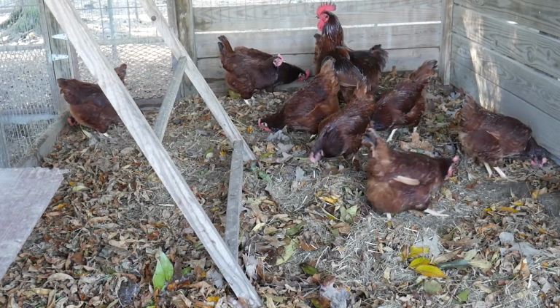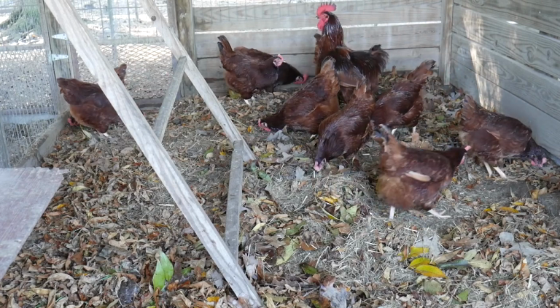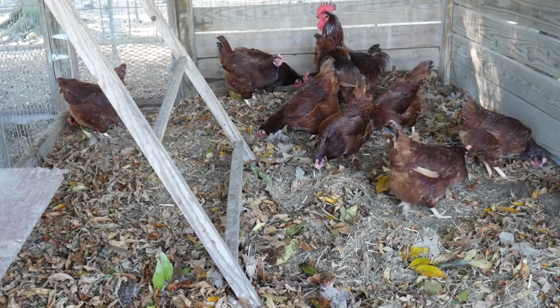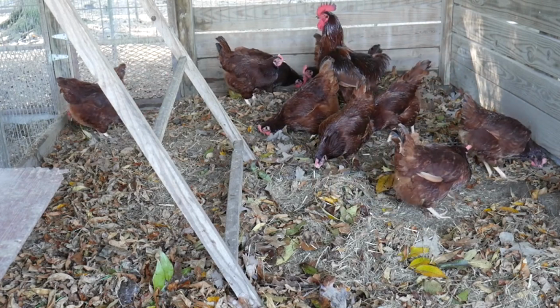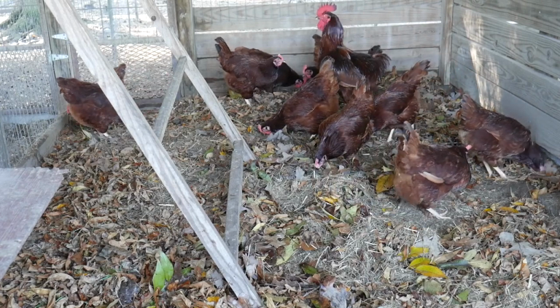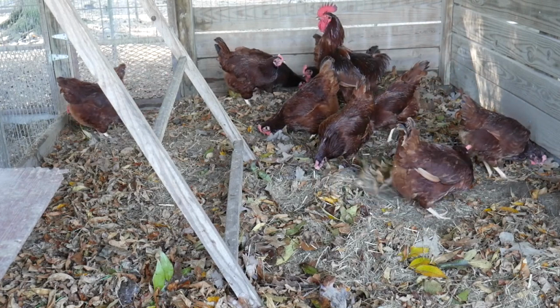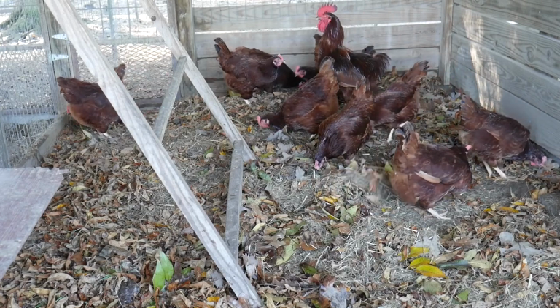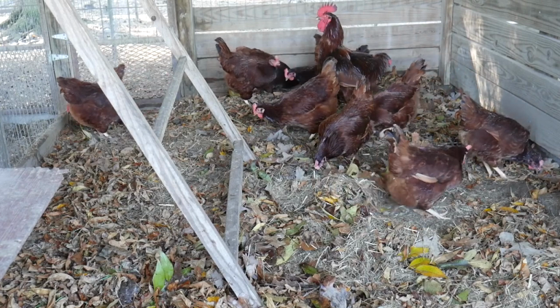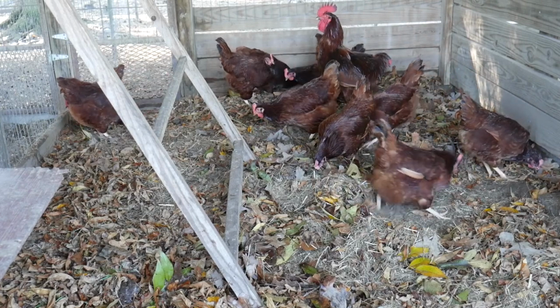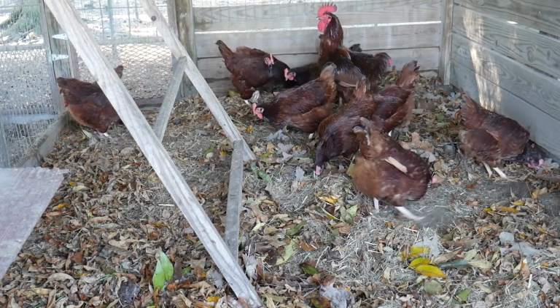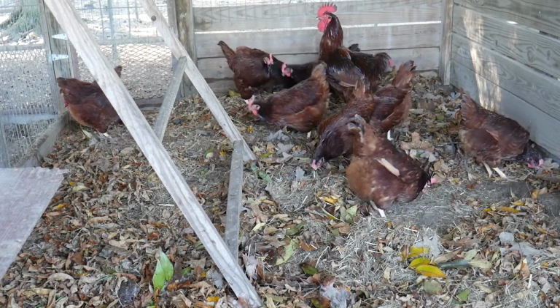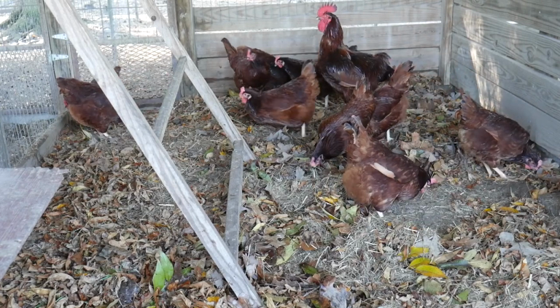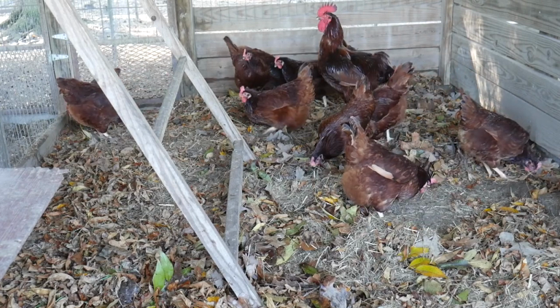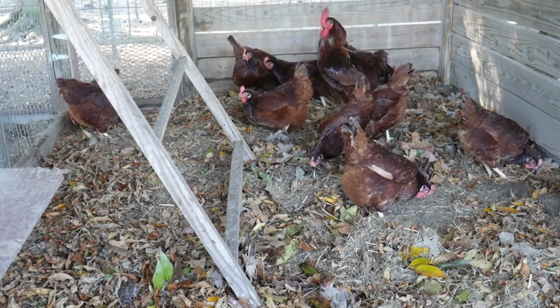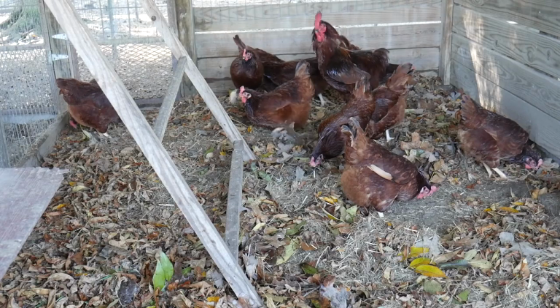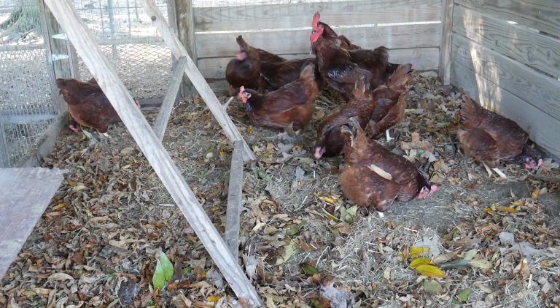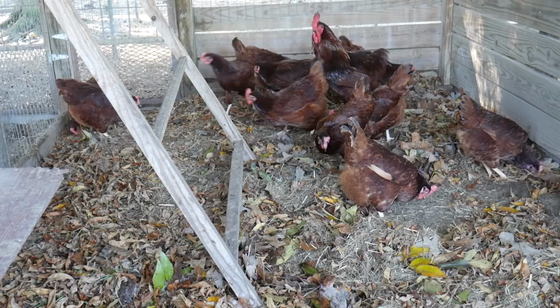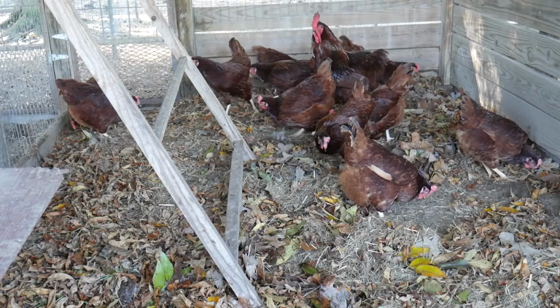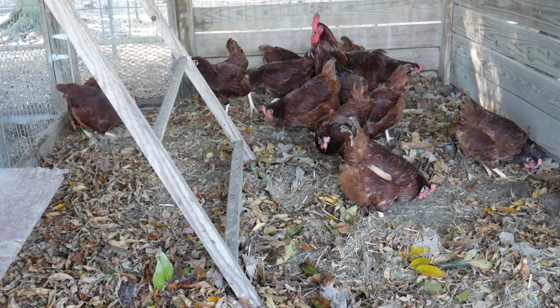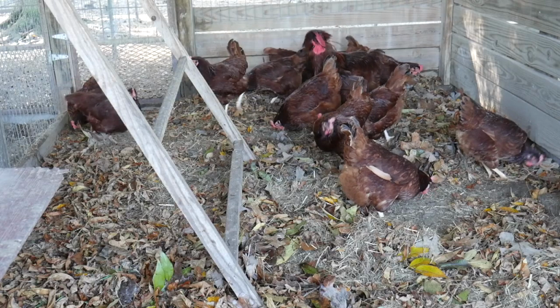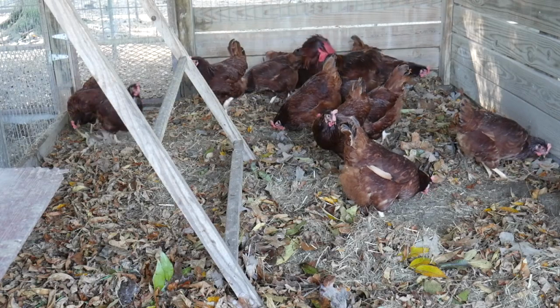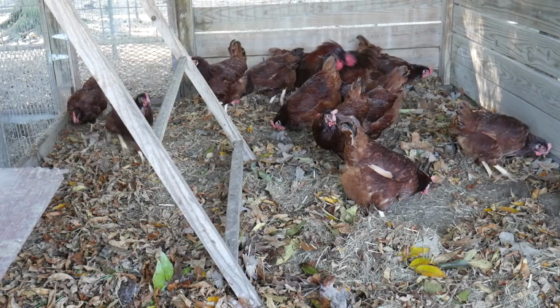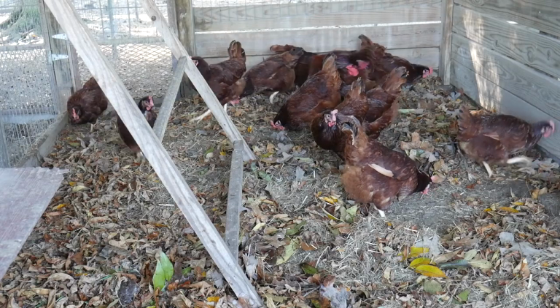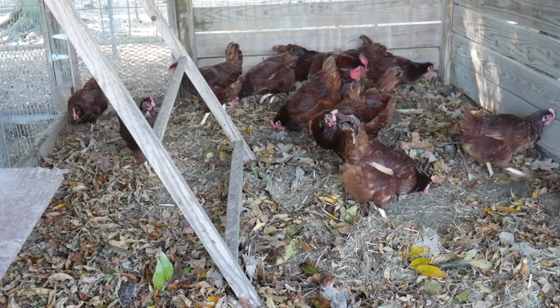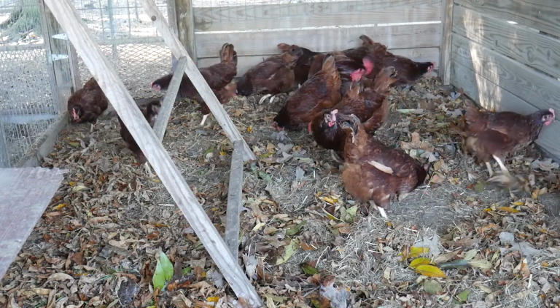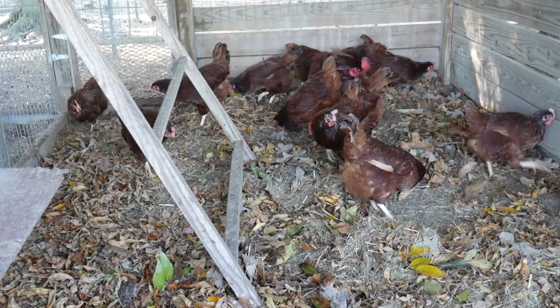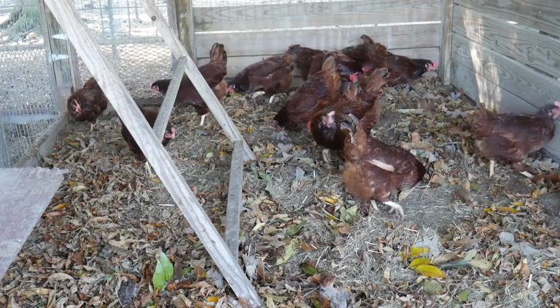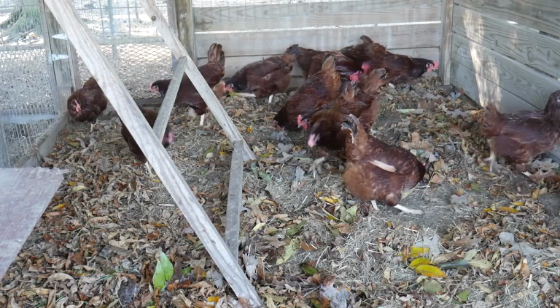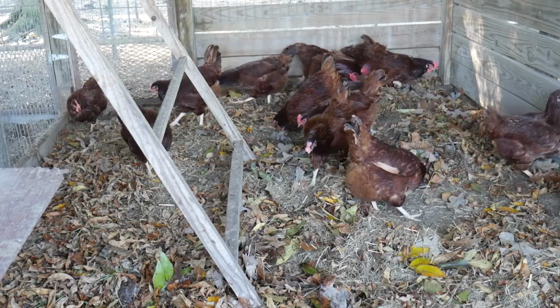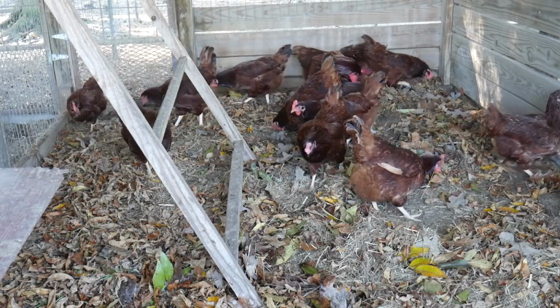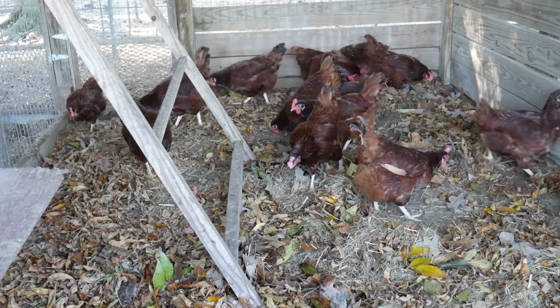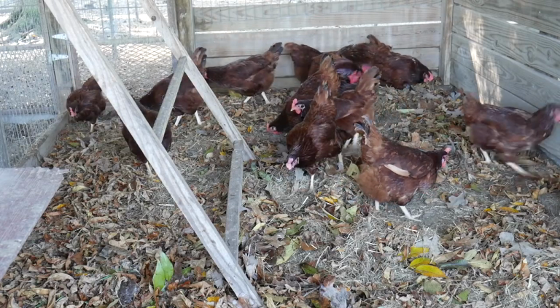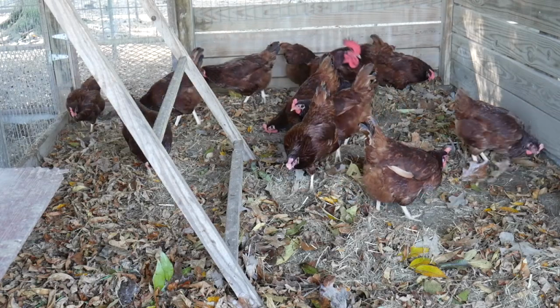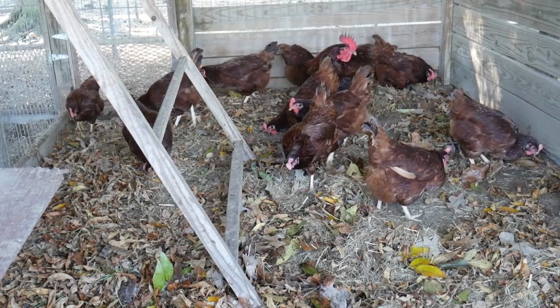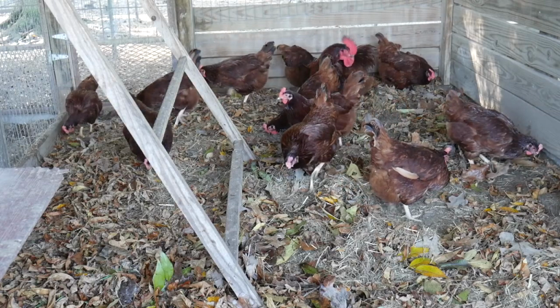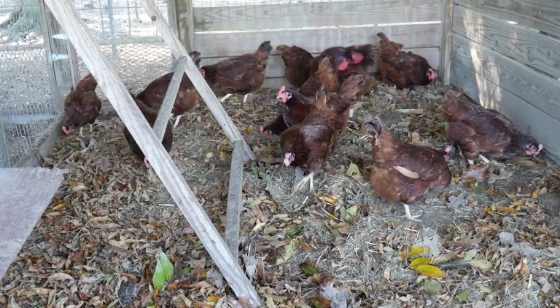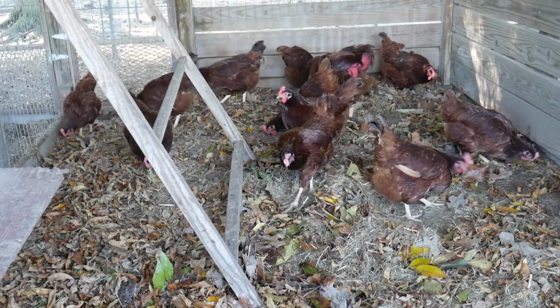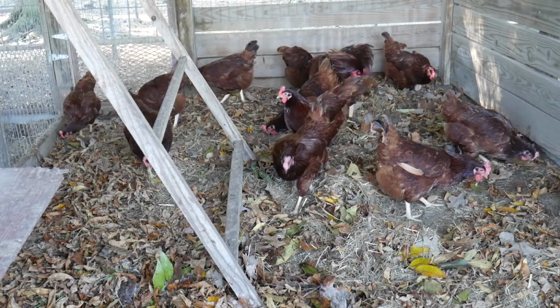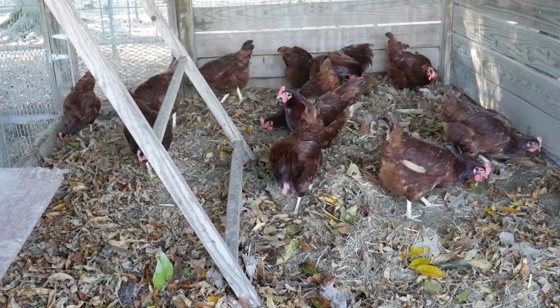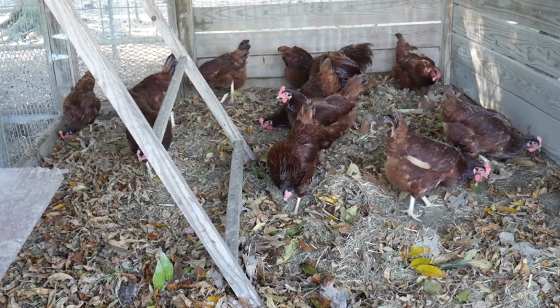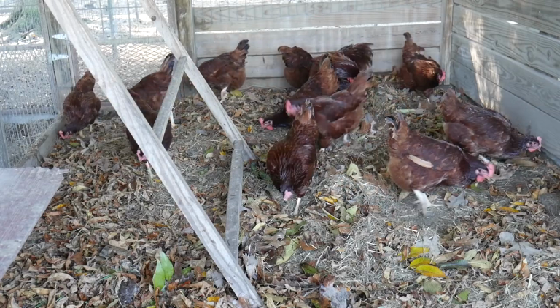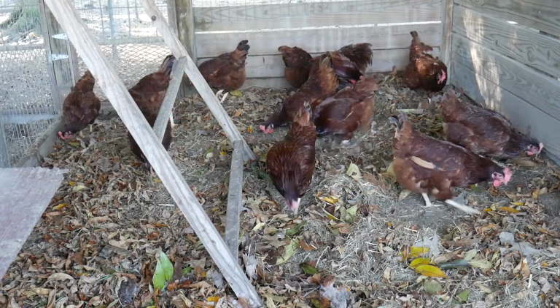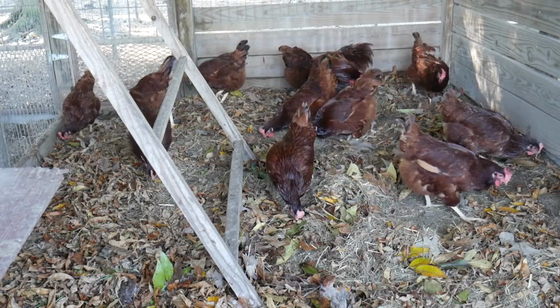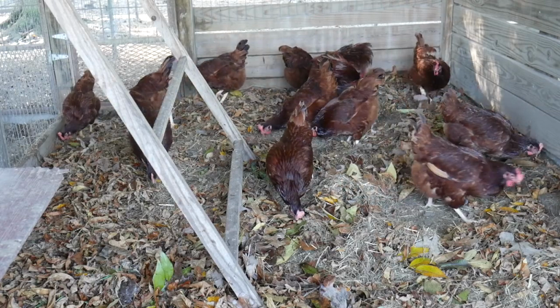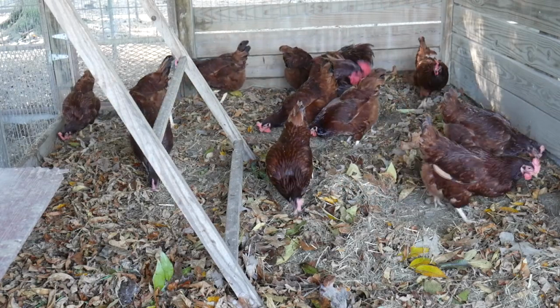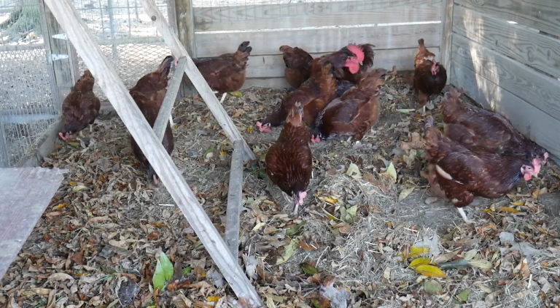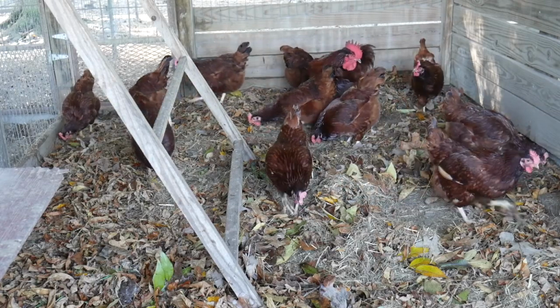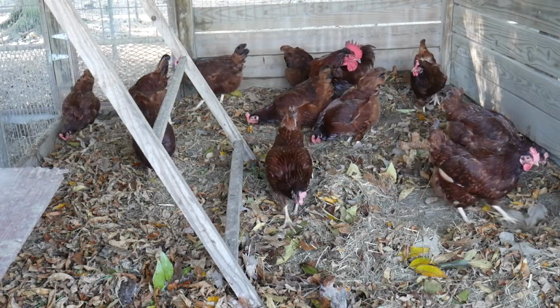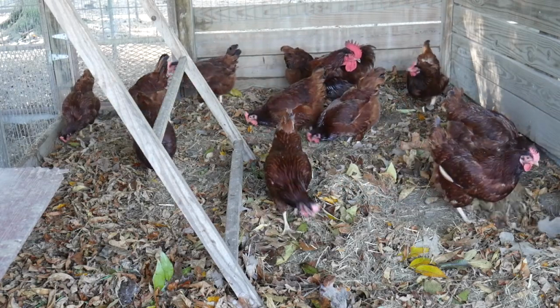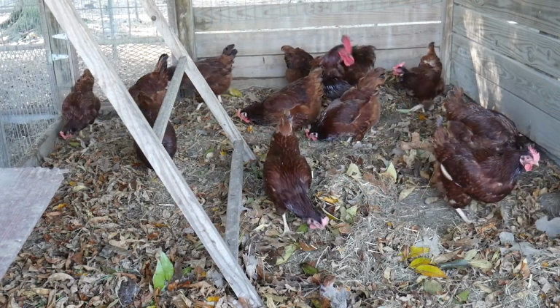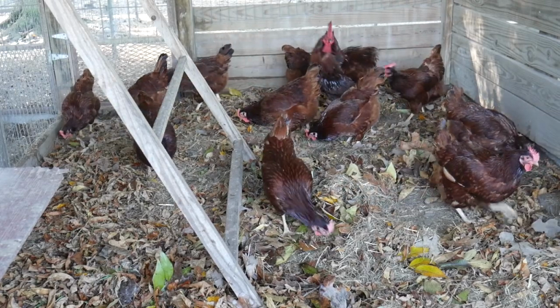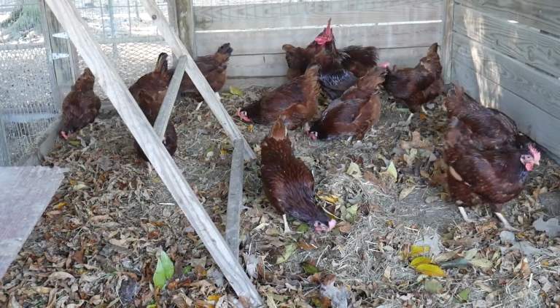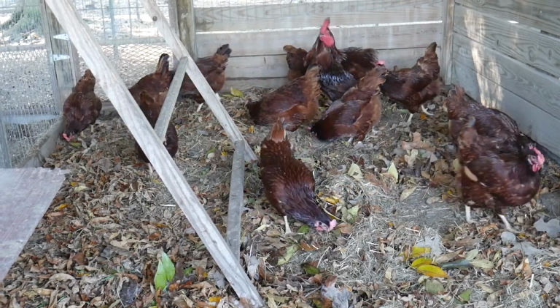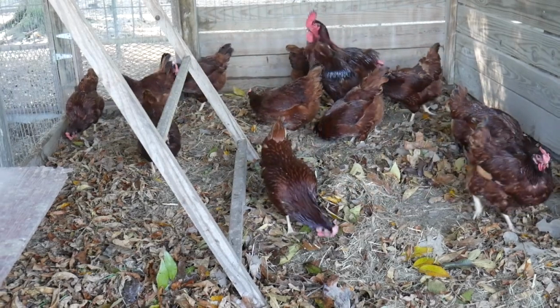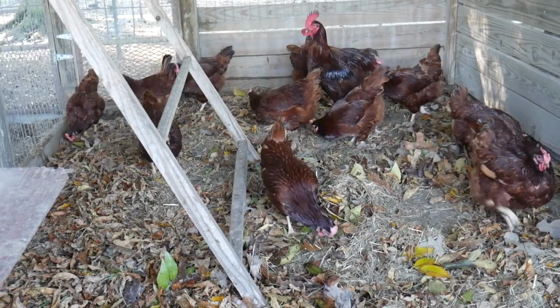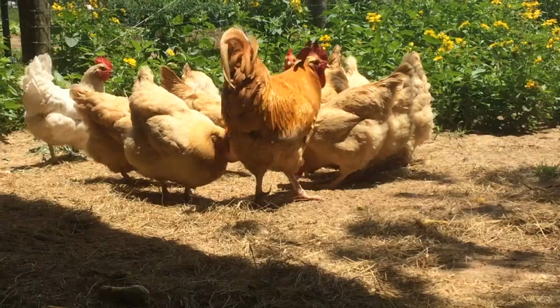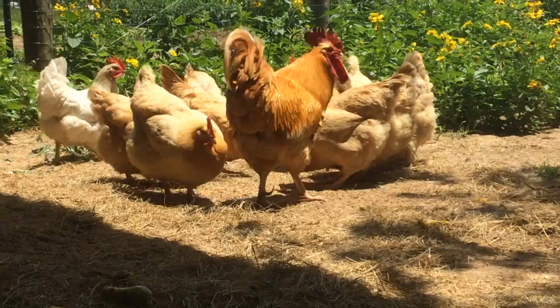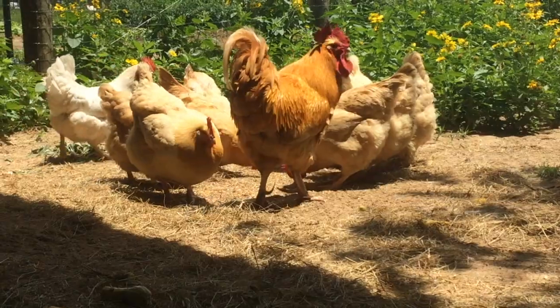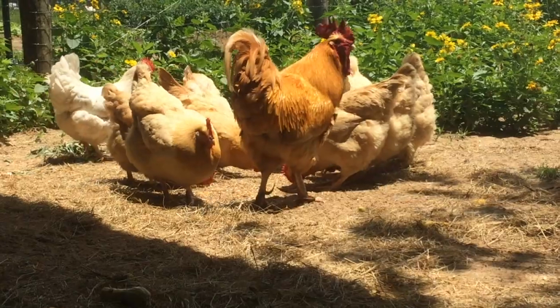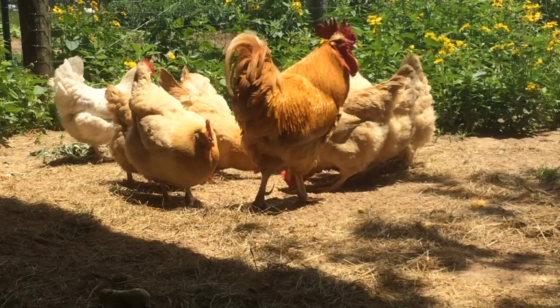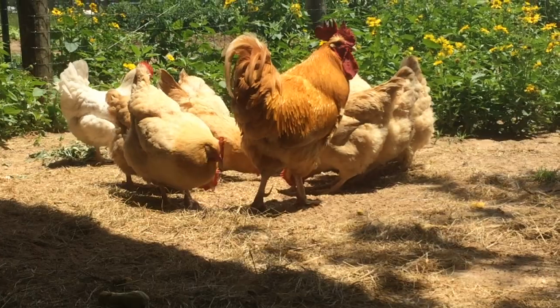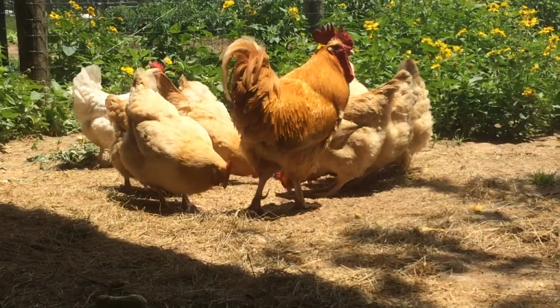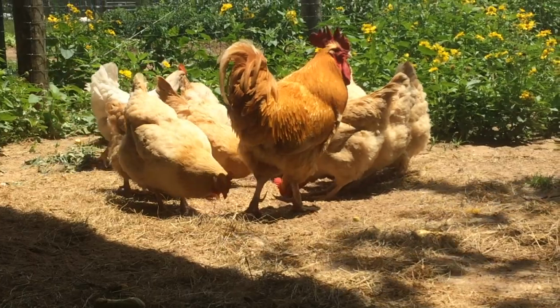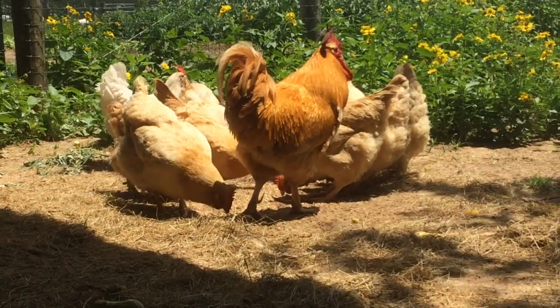Rodents can be a serious problem in the chicken coop. They eat feed, can cause structural problems, and are vectors for disease in poultry.